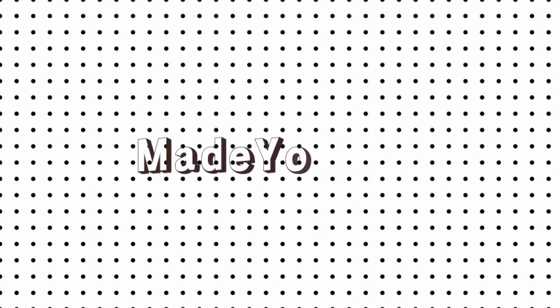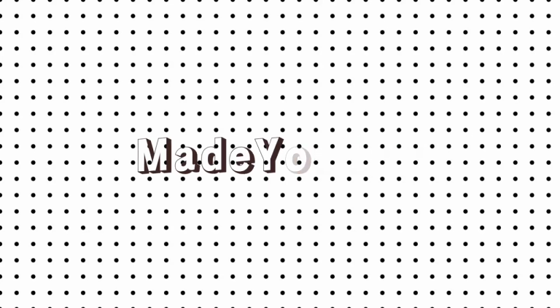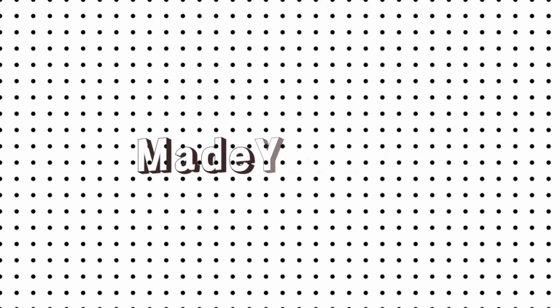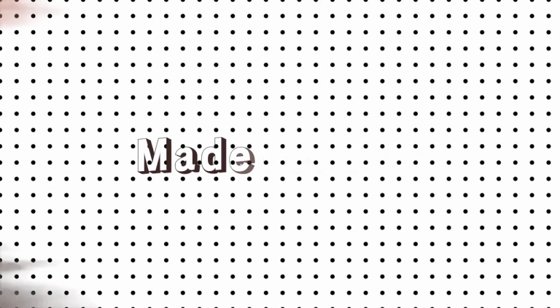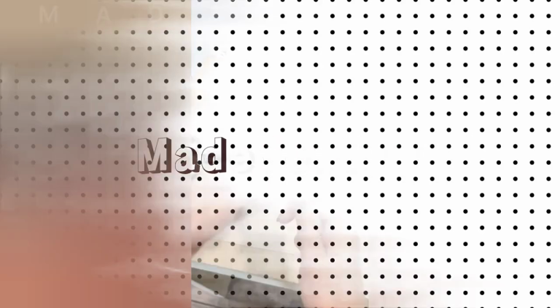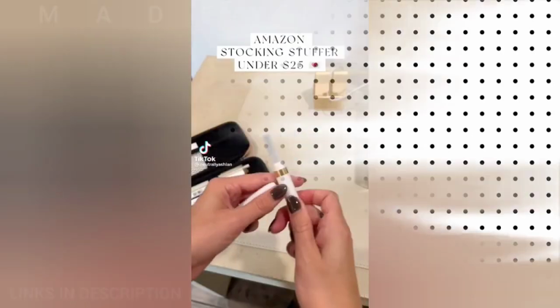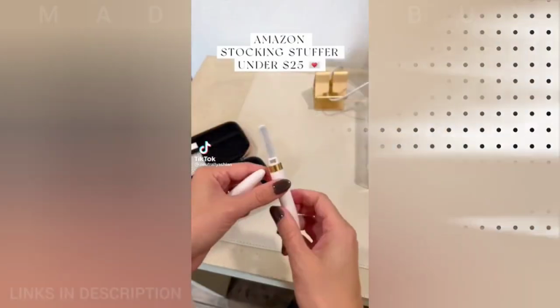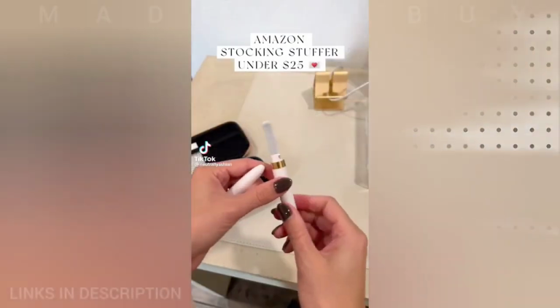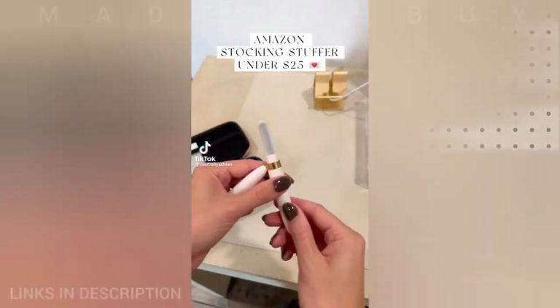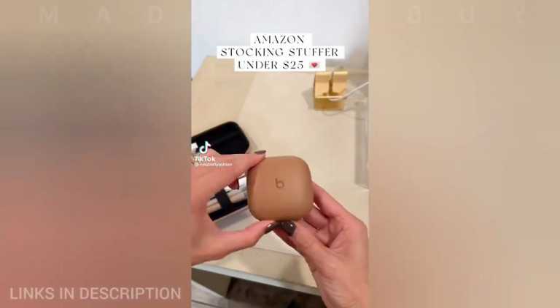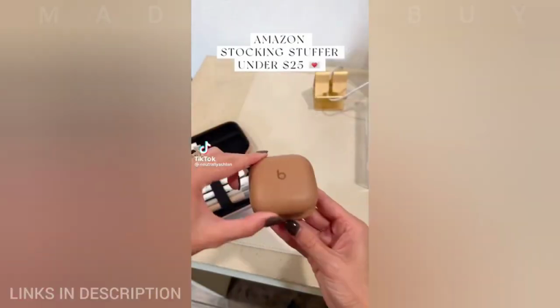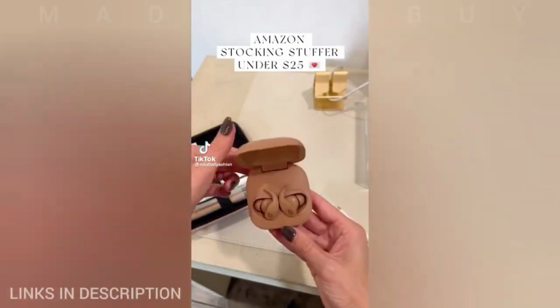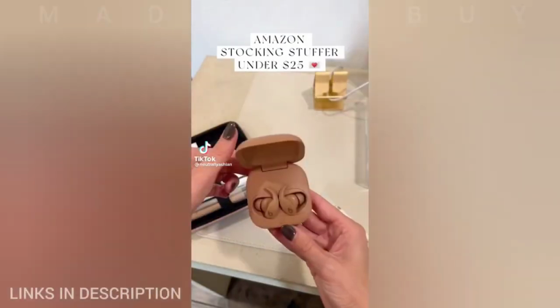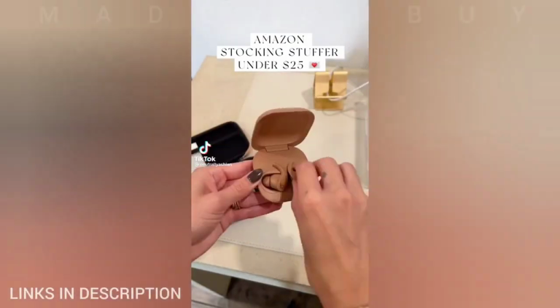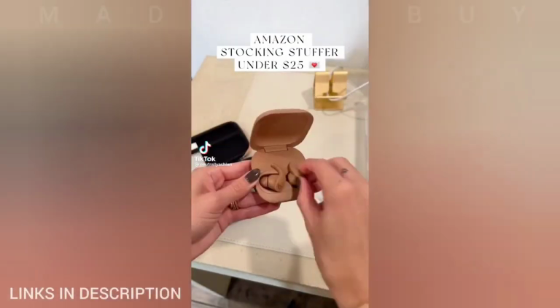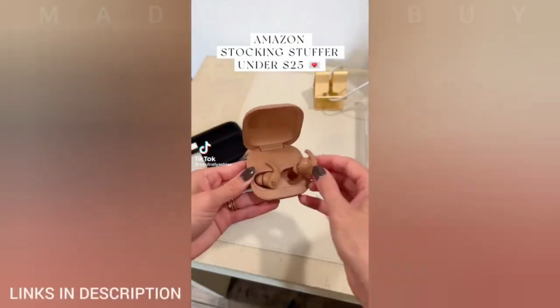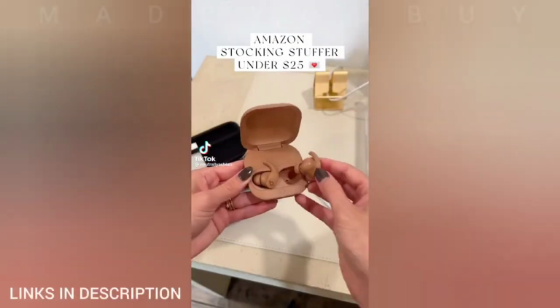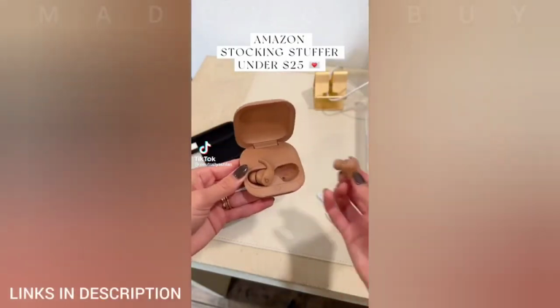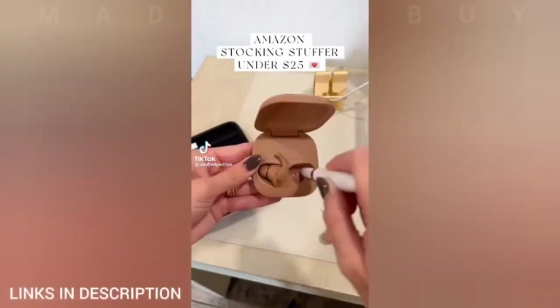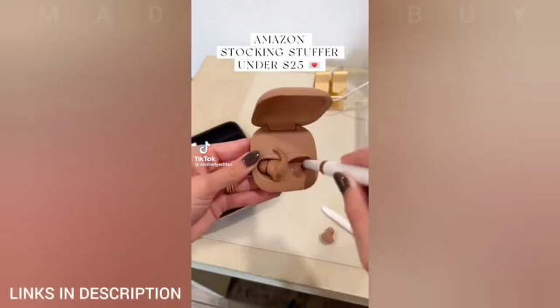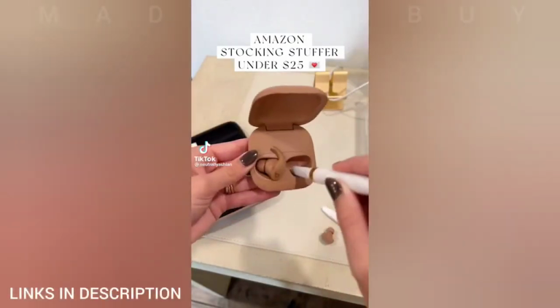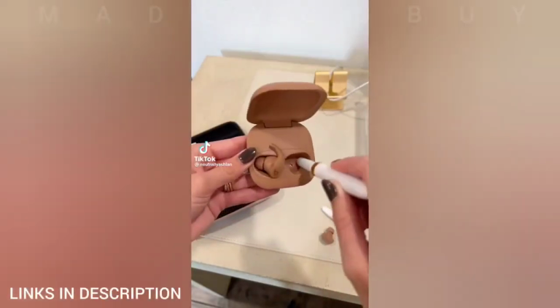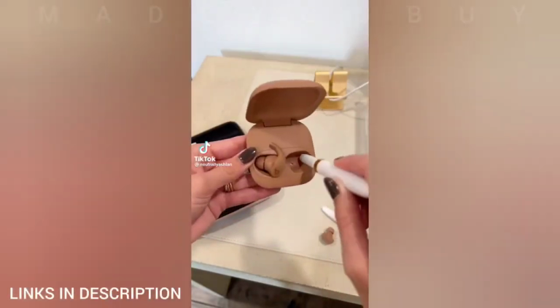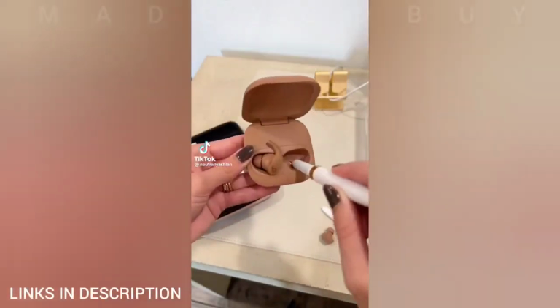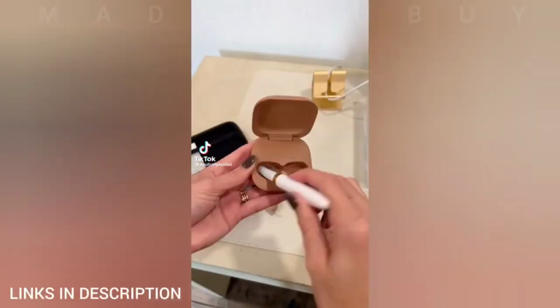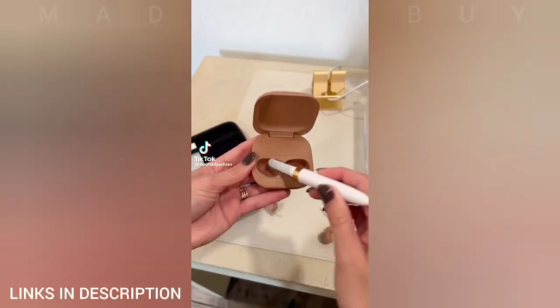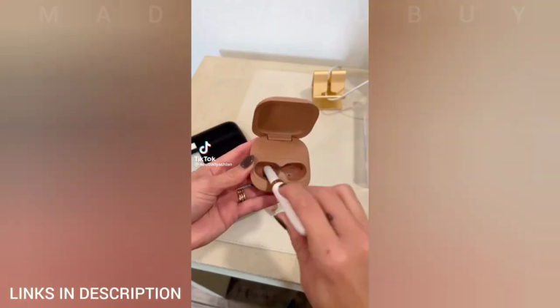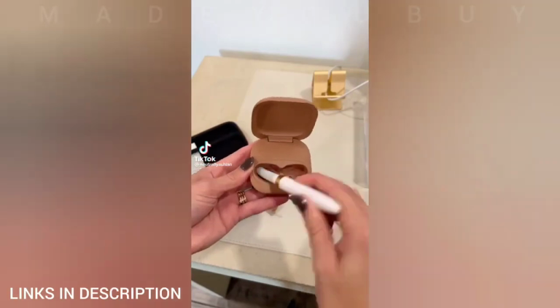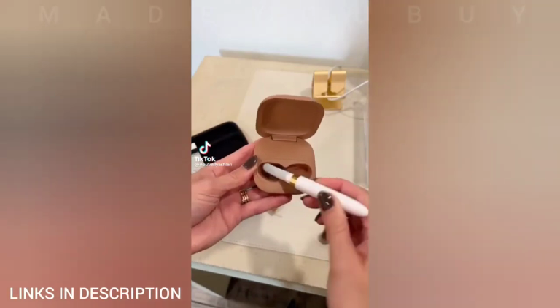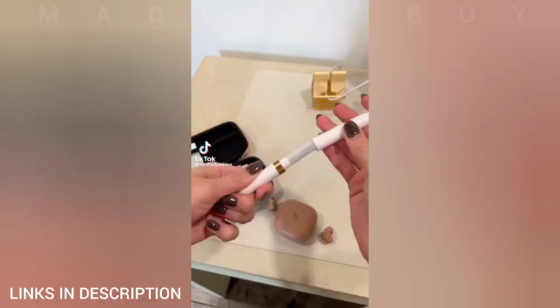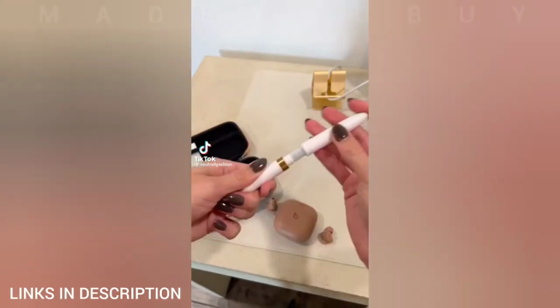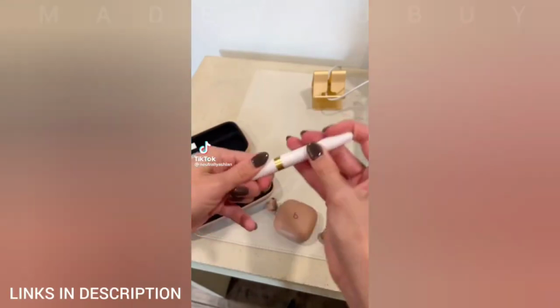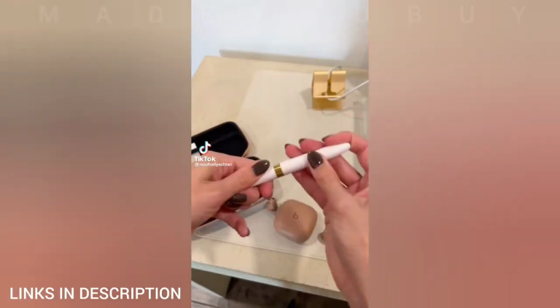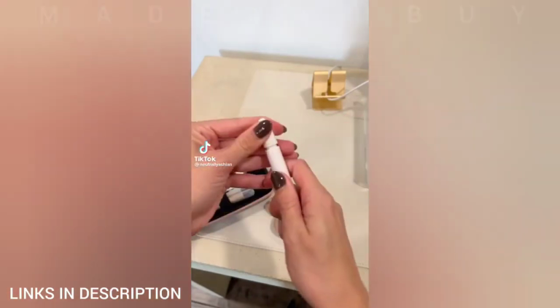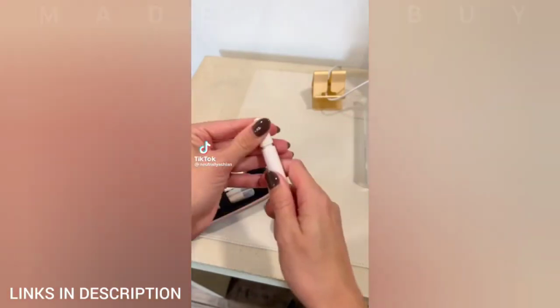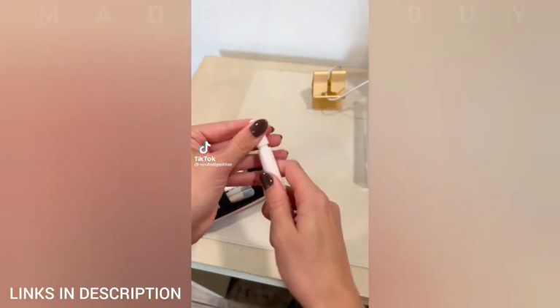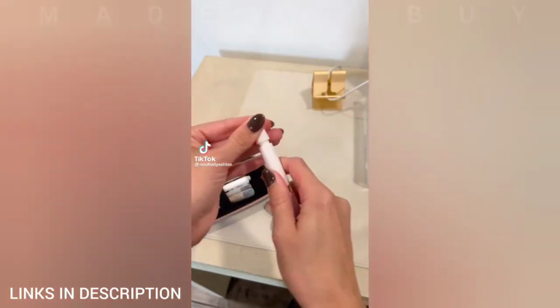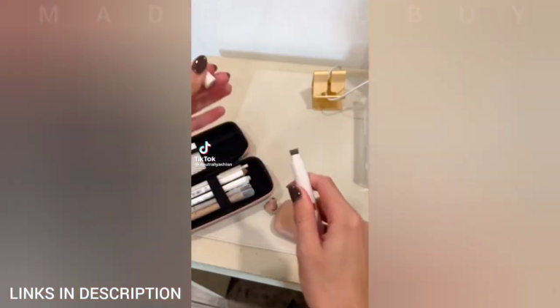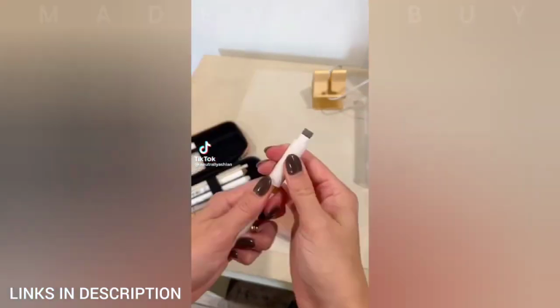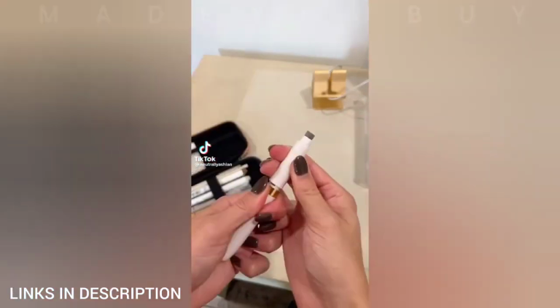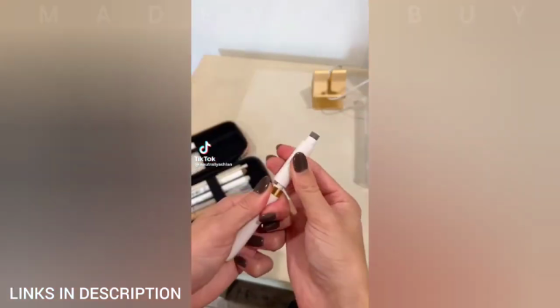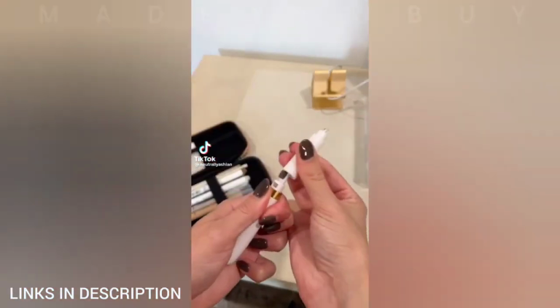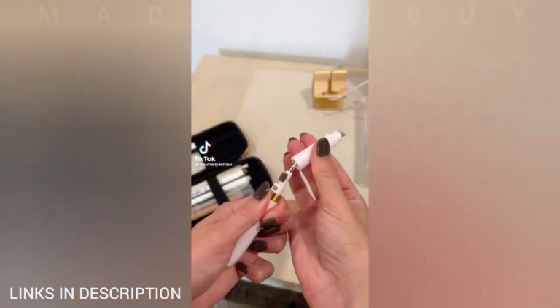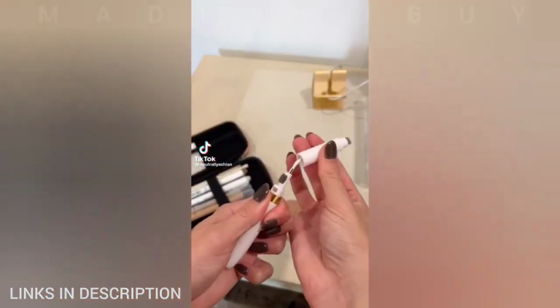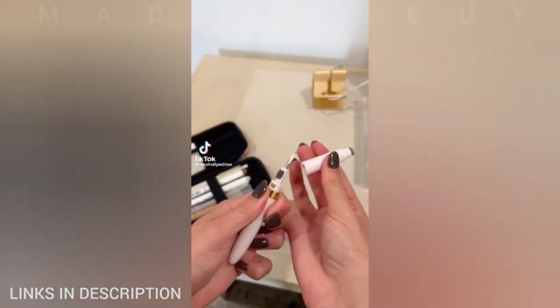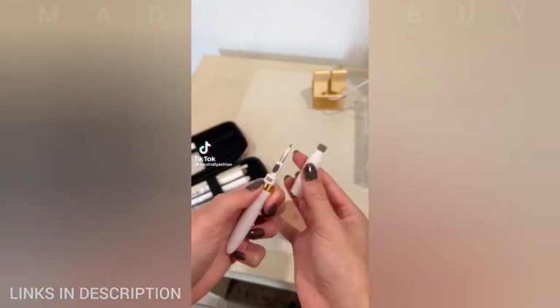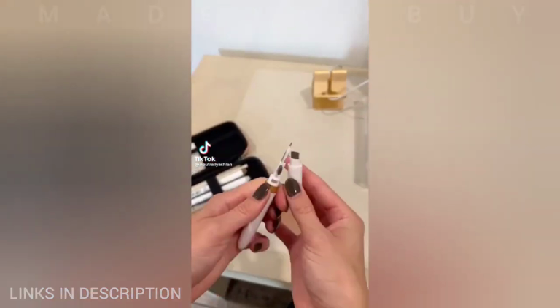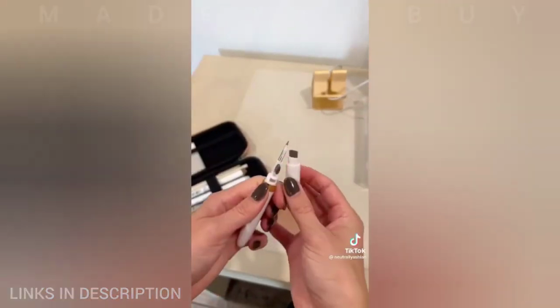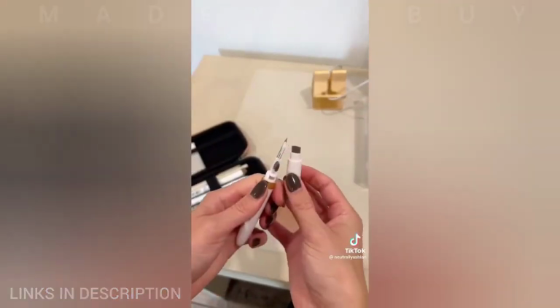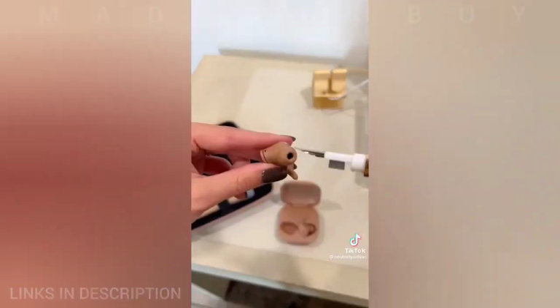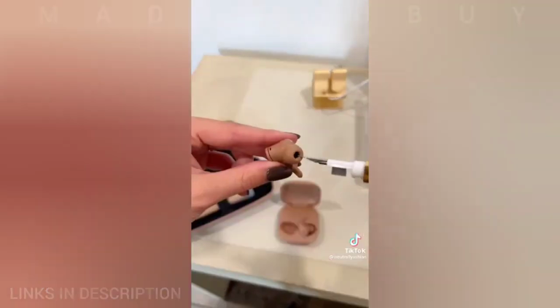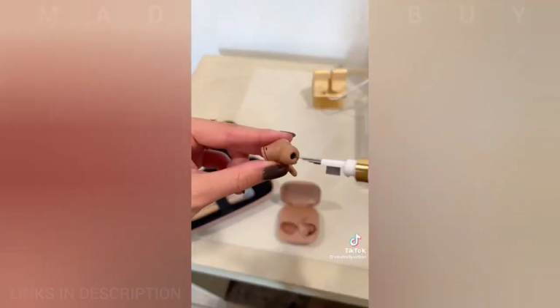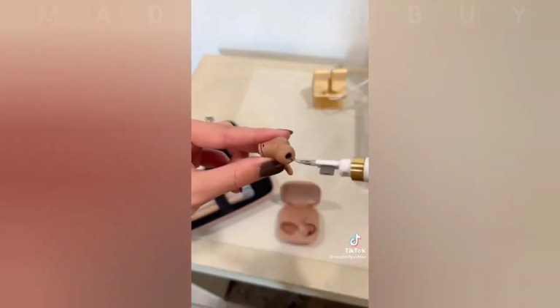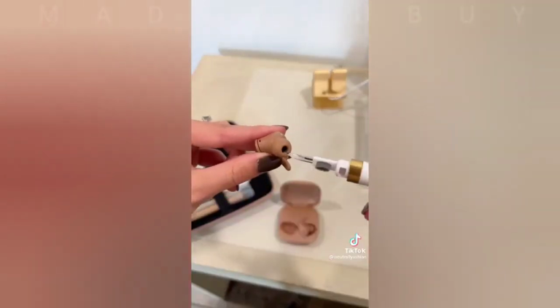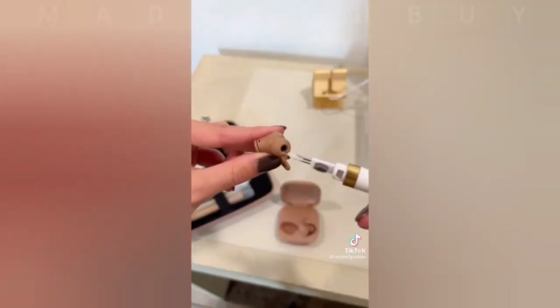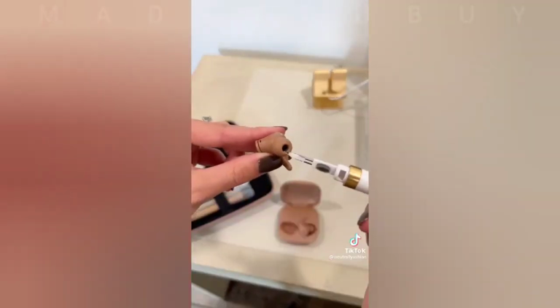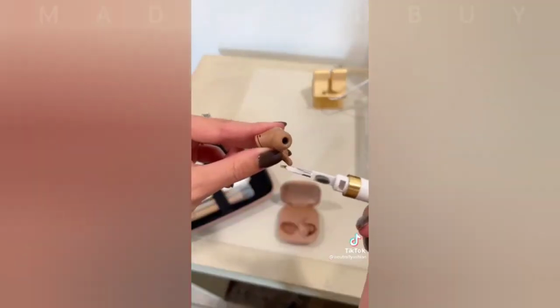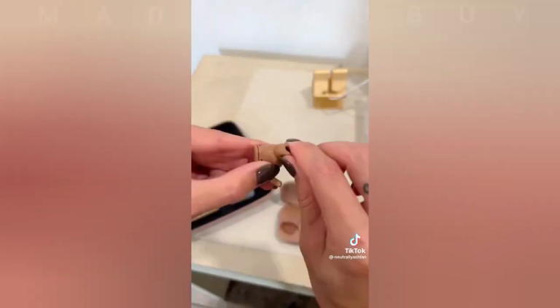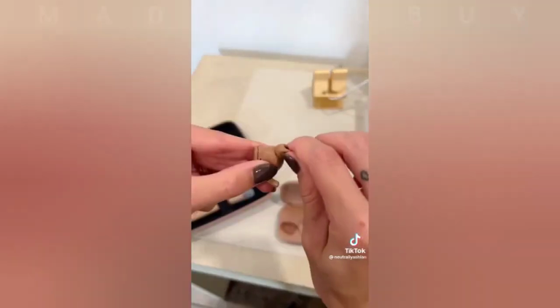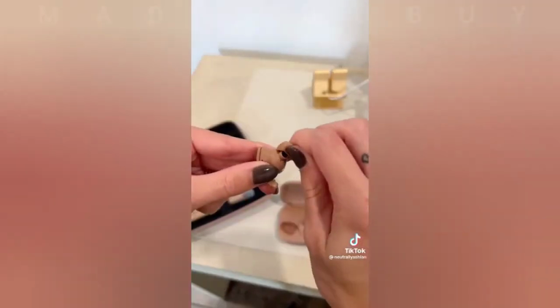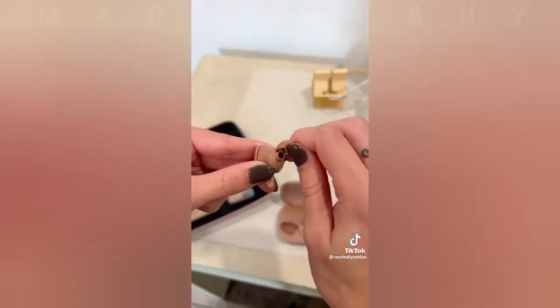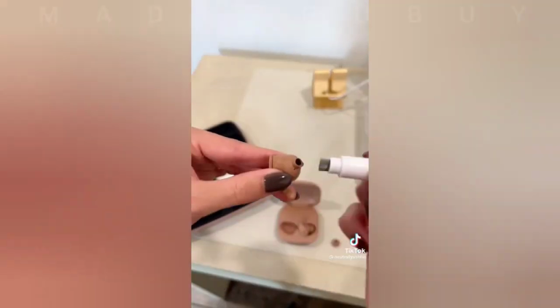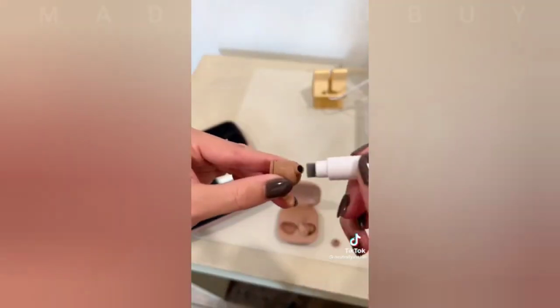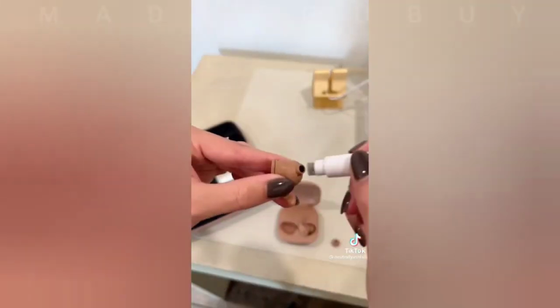Amazon stocking stuffers under $25. First is a 4-in-1 earbud cleaner. It has a tool to clean the case, earbud cover, and speaker.